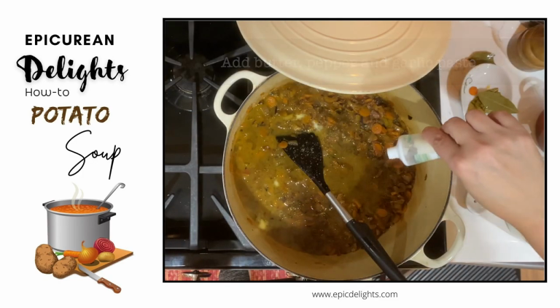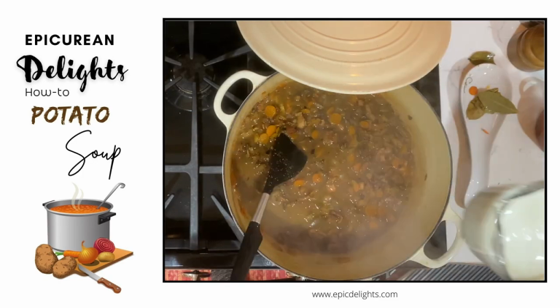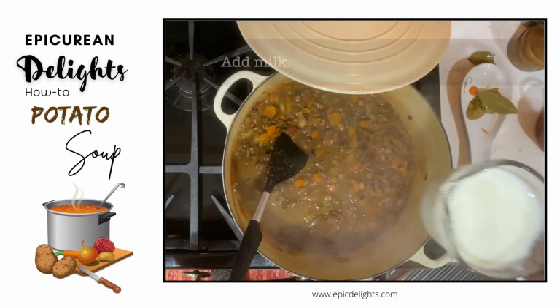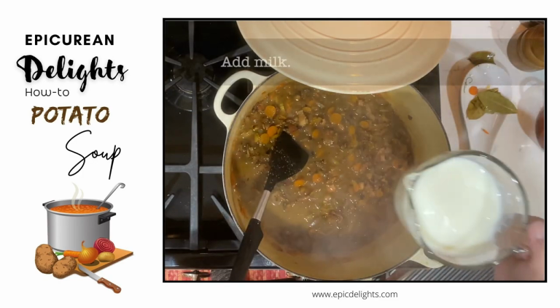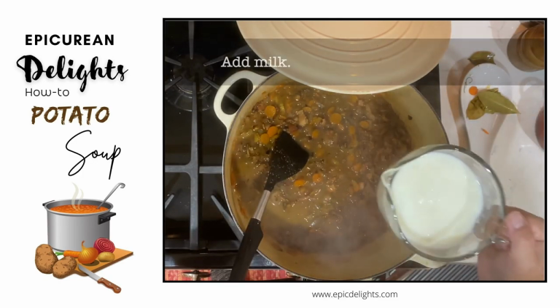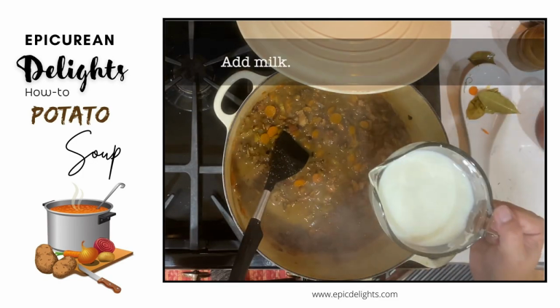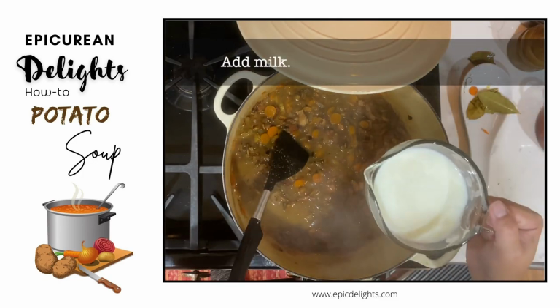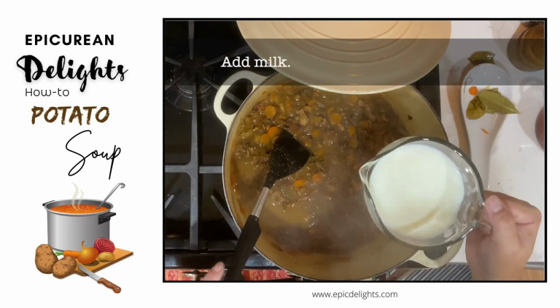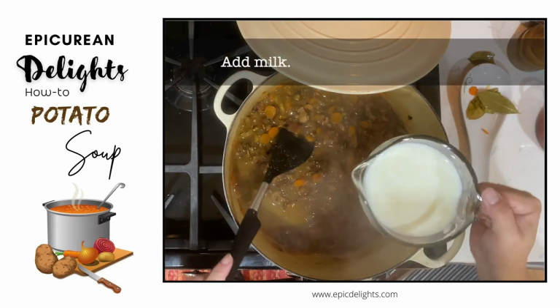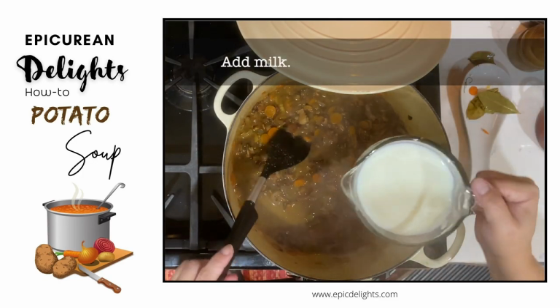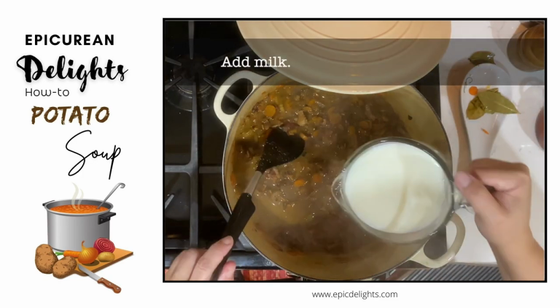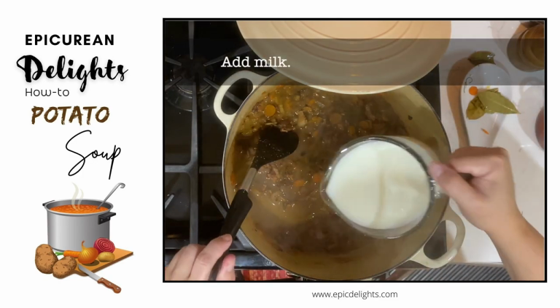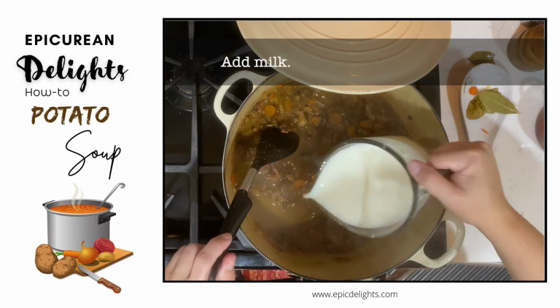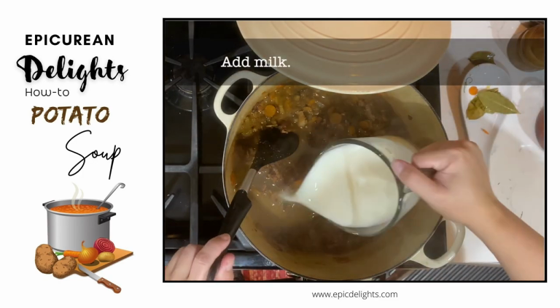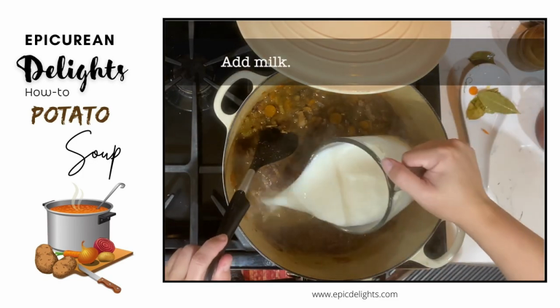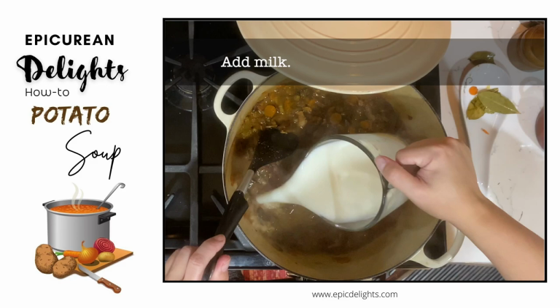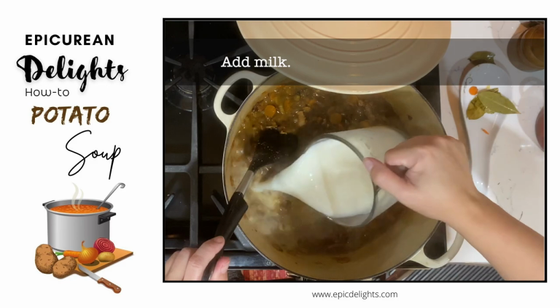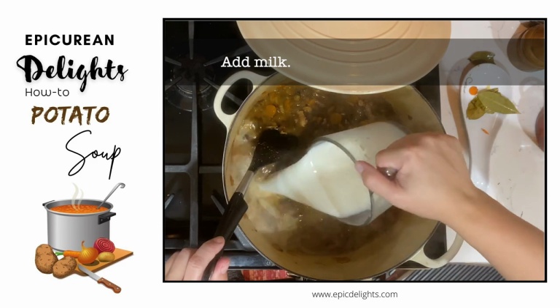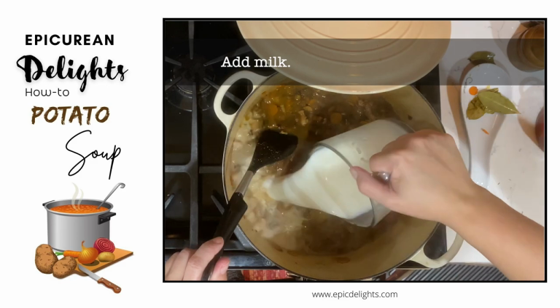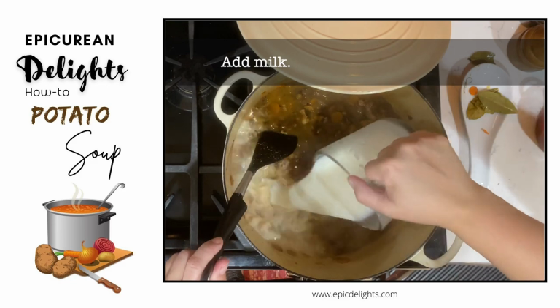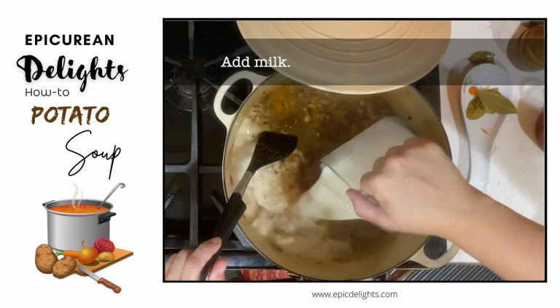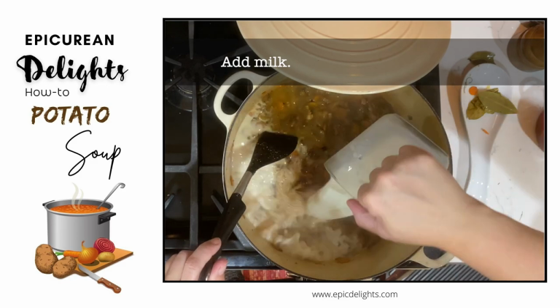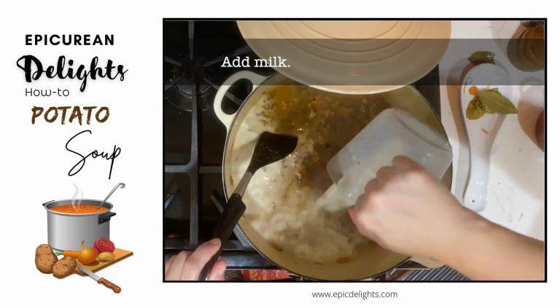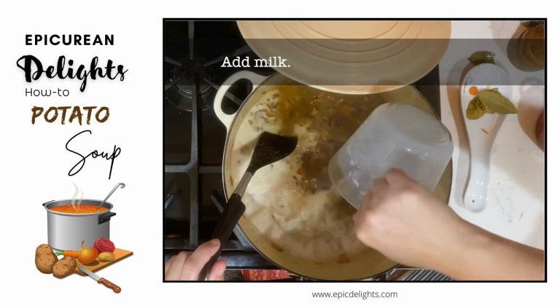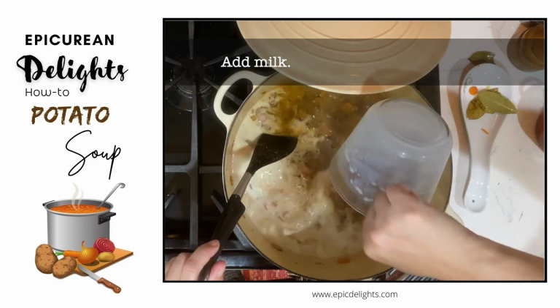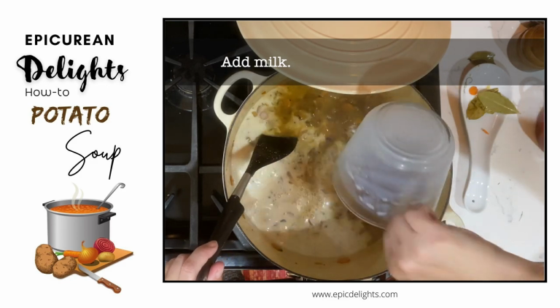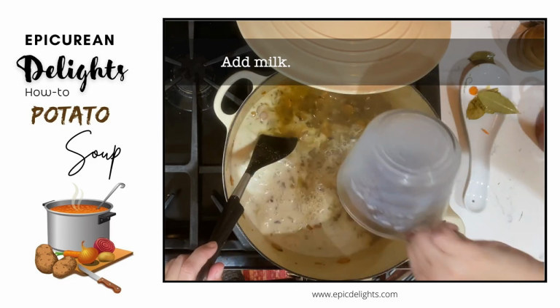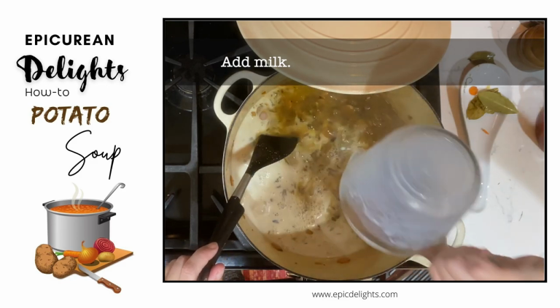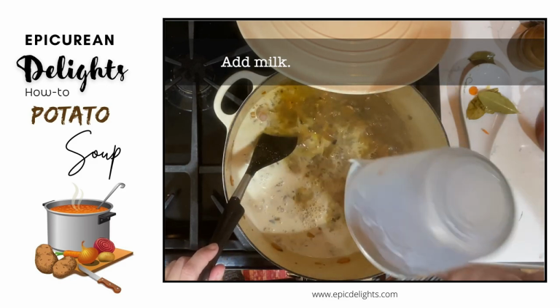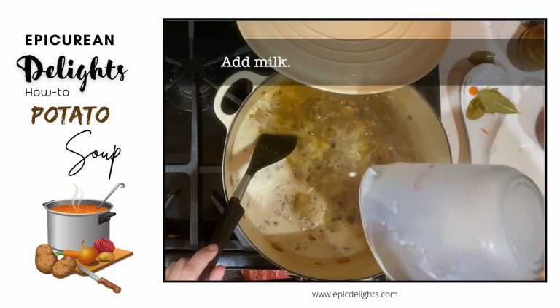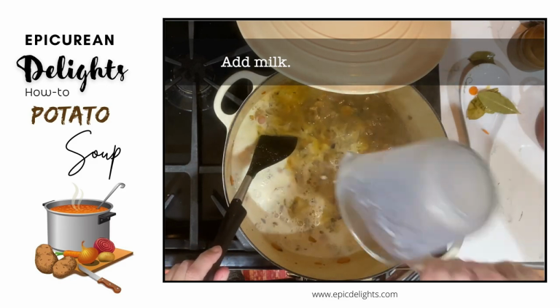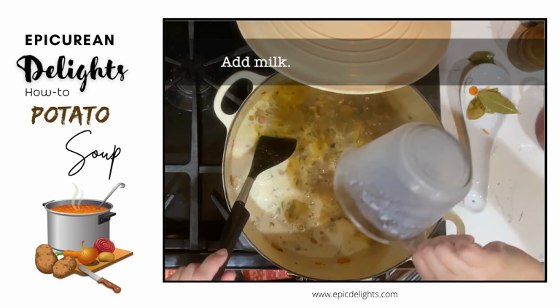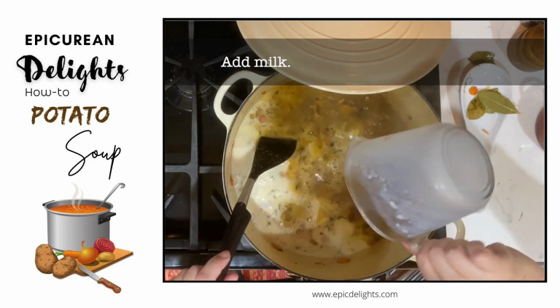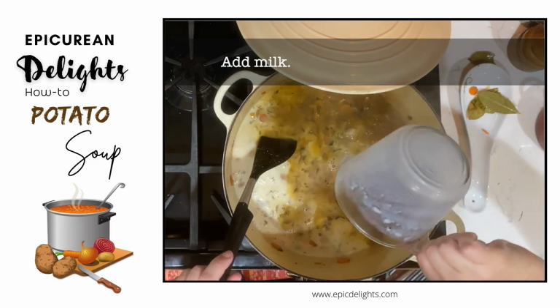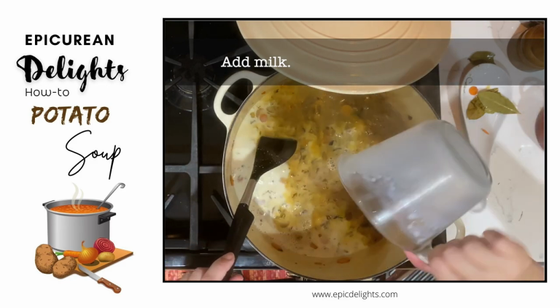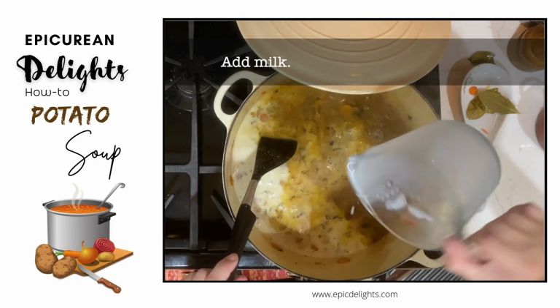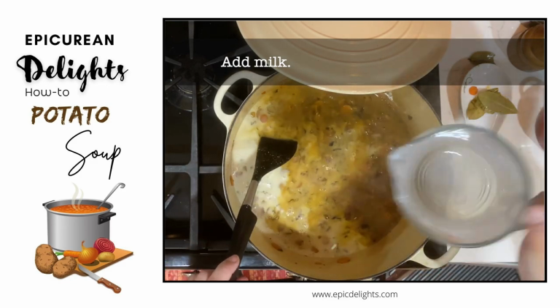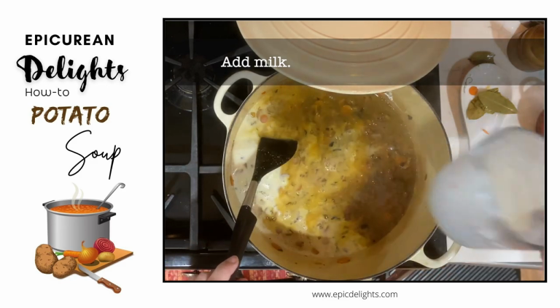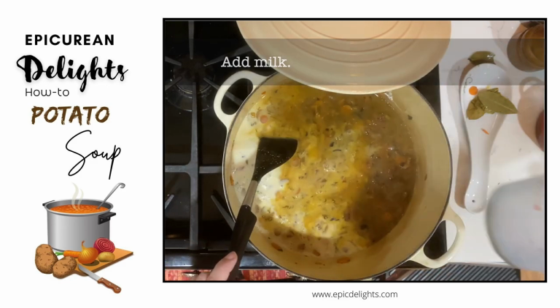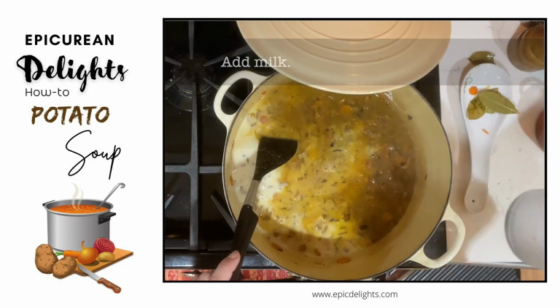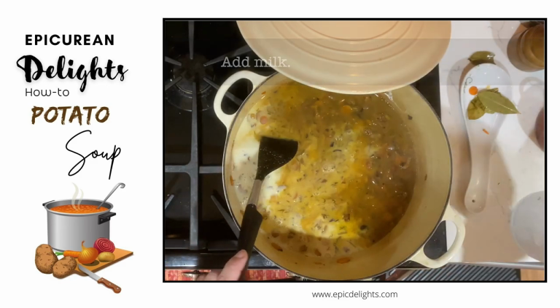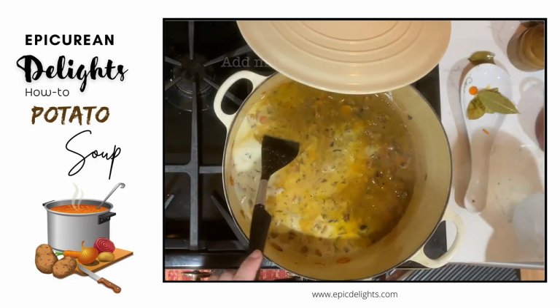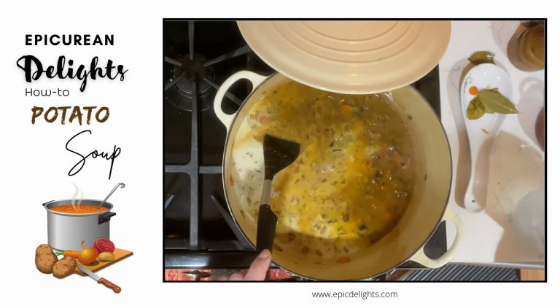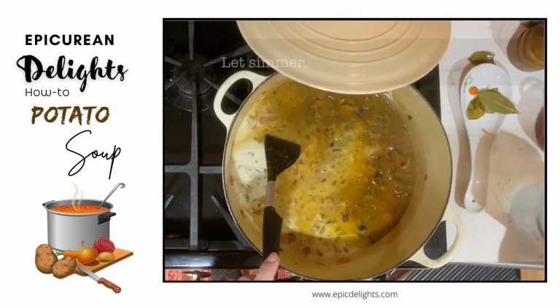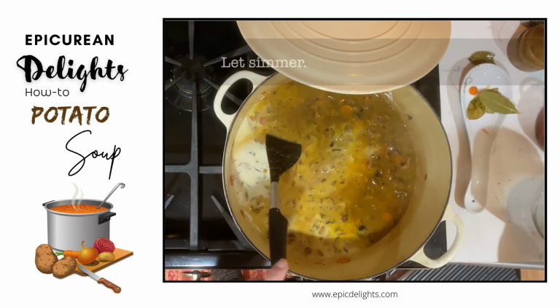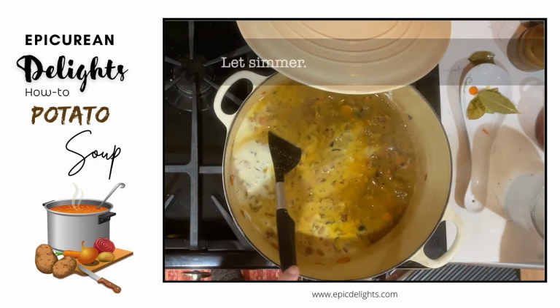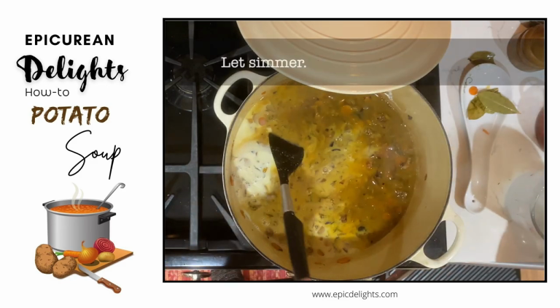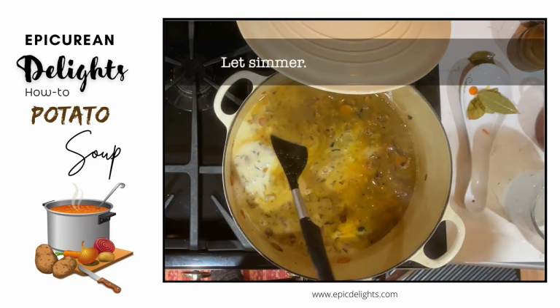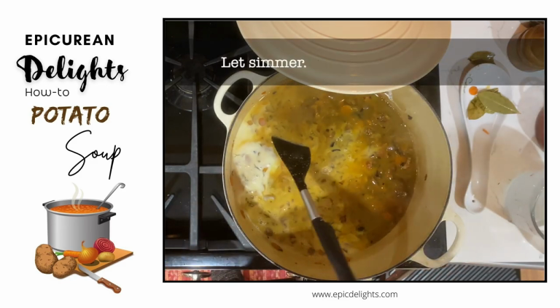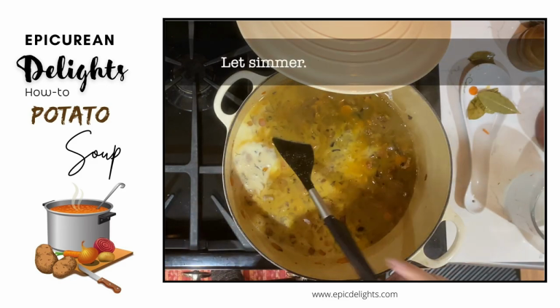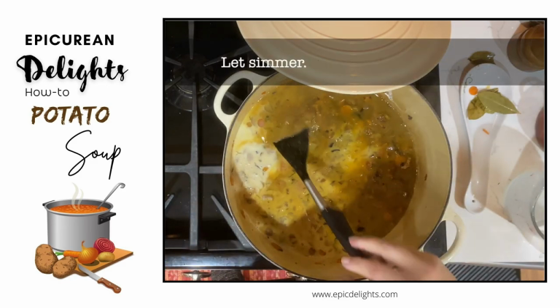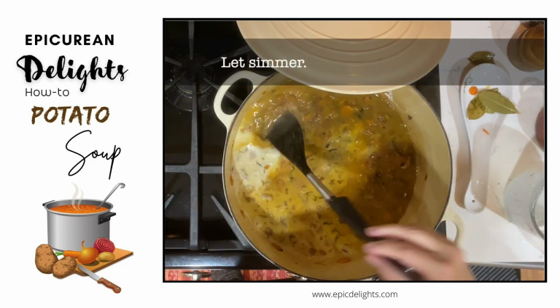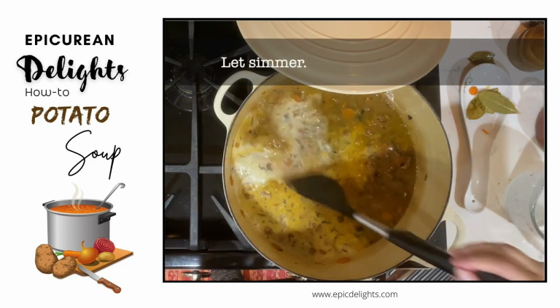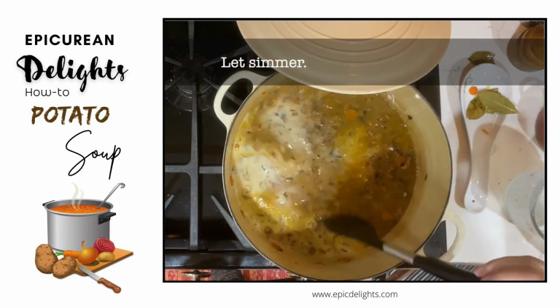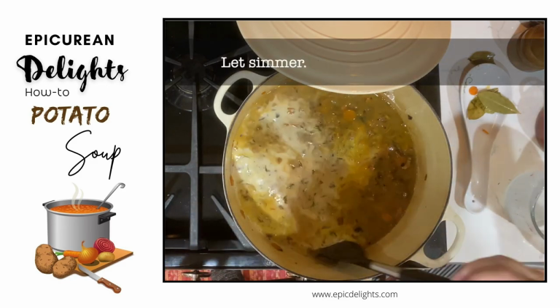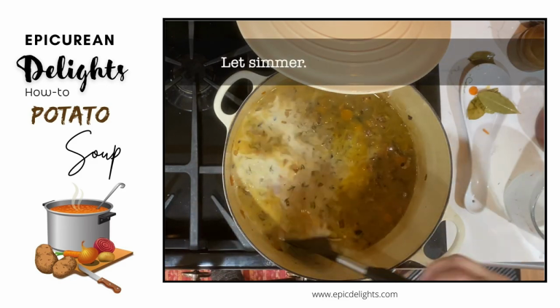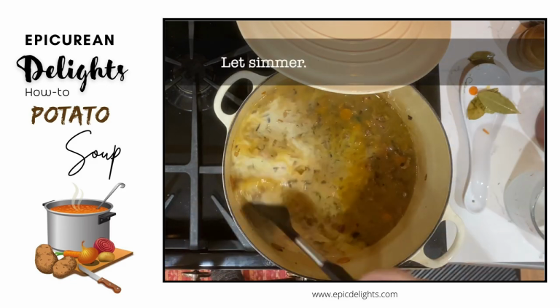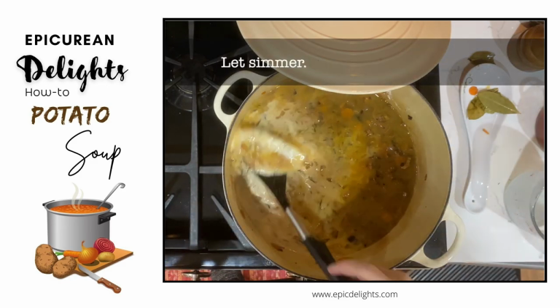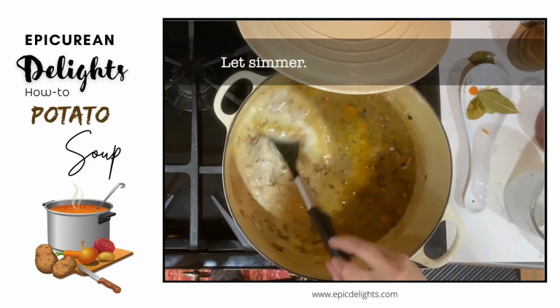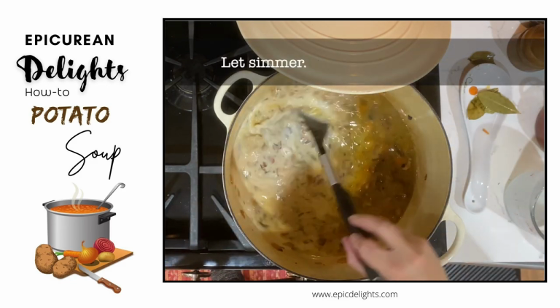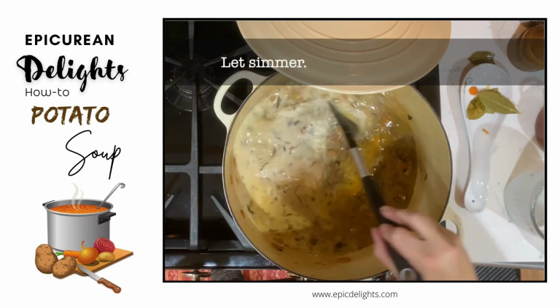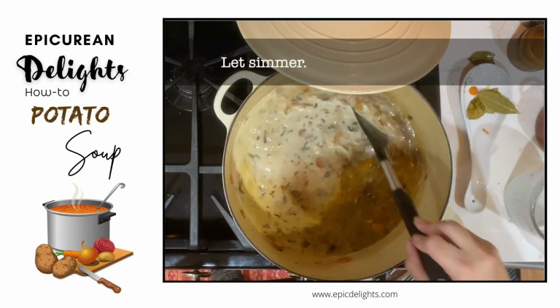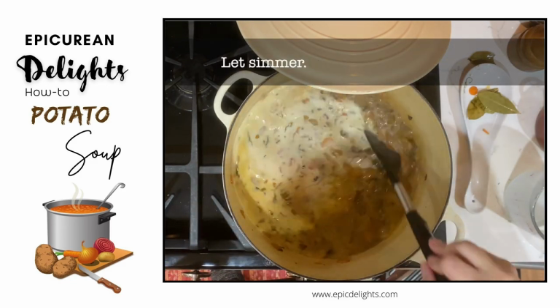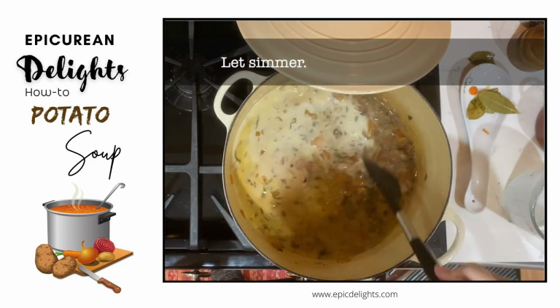Then go ahead and add a fair amount of milk. And then all you're going to want to do is let it simmer.